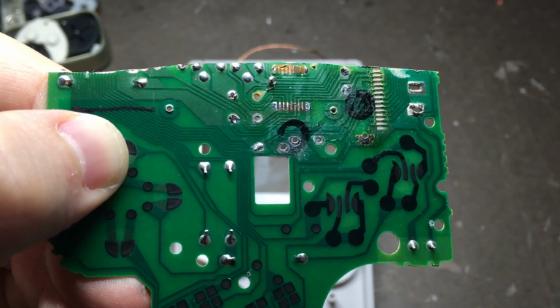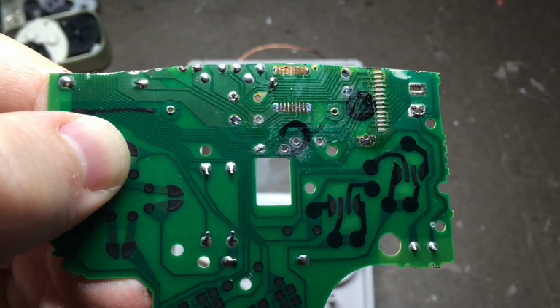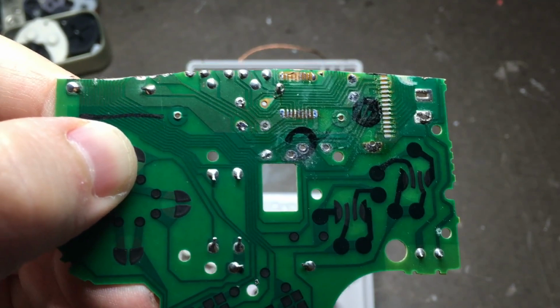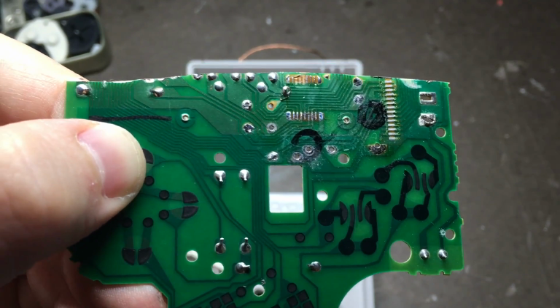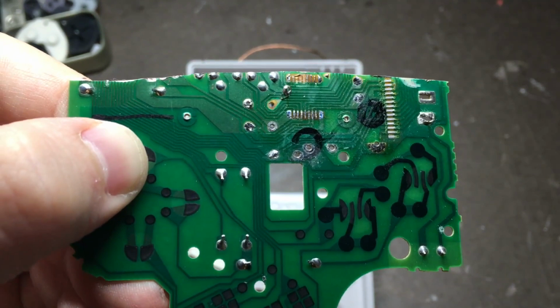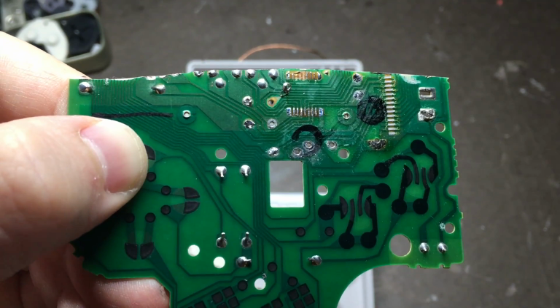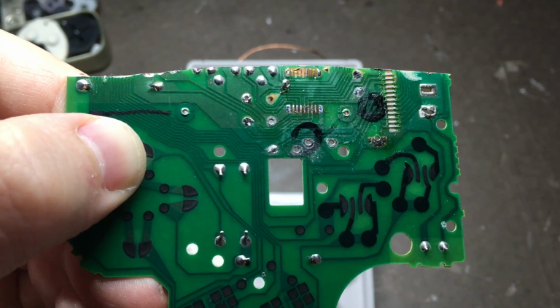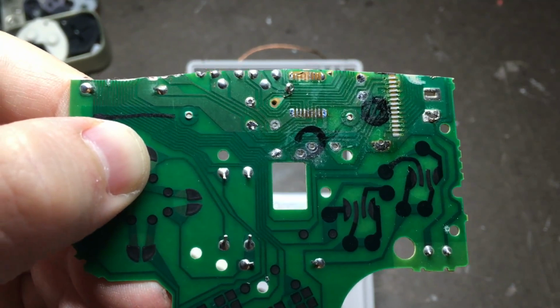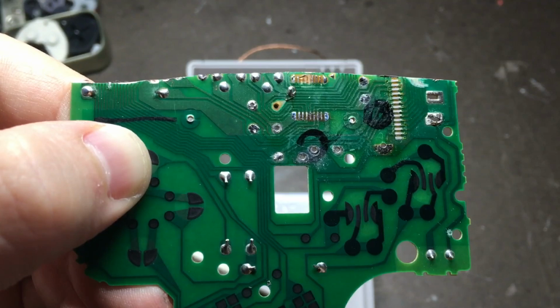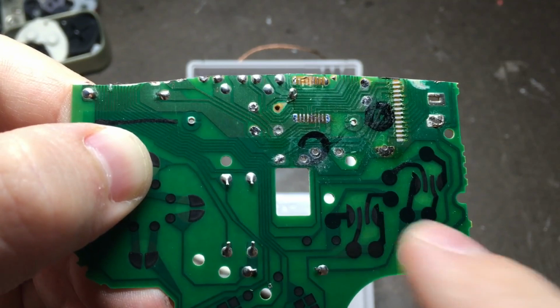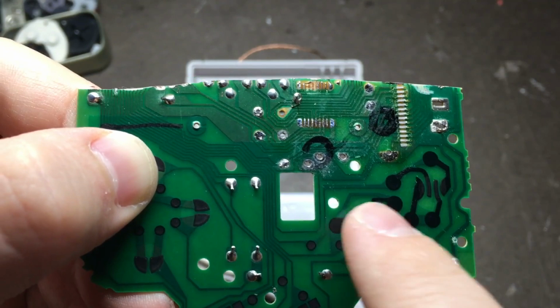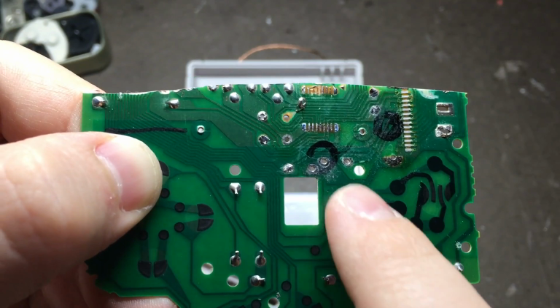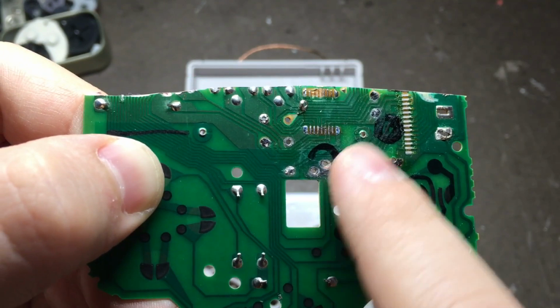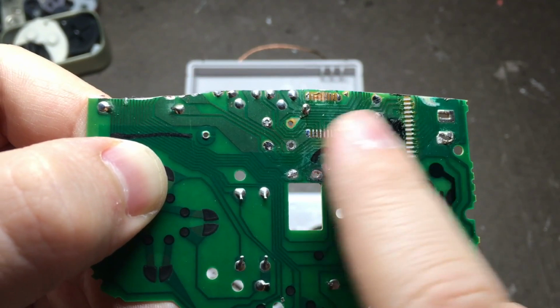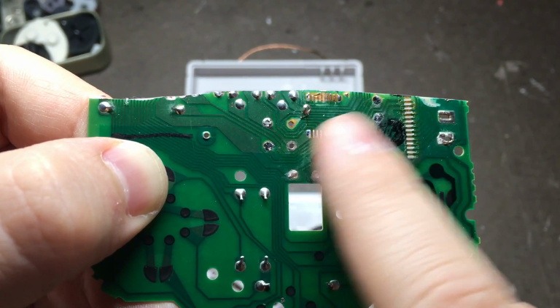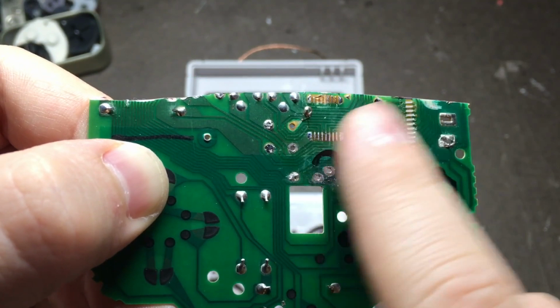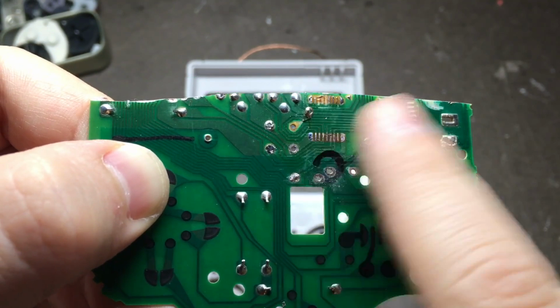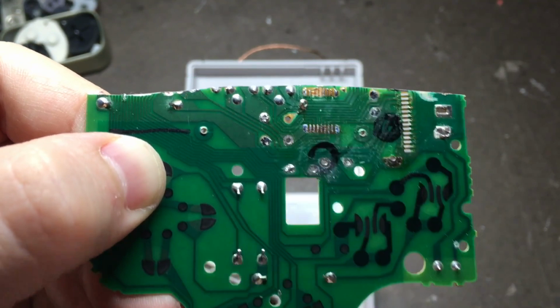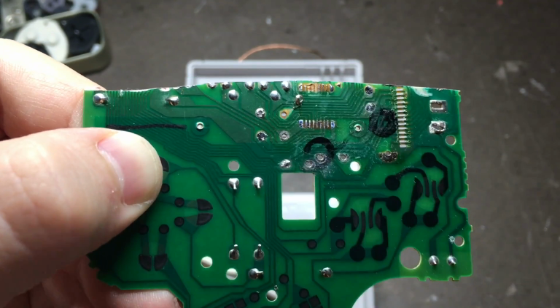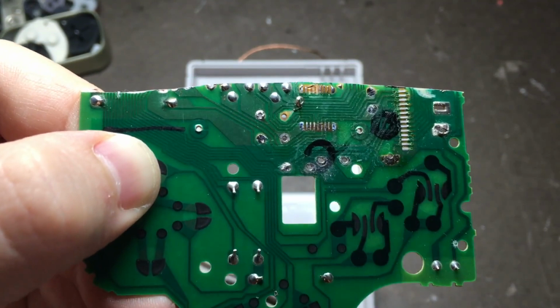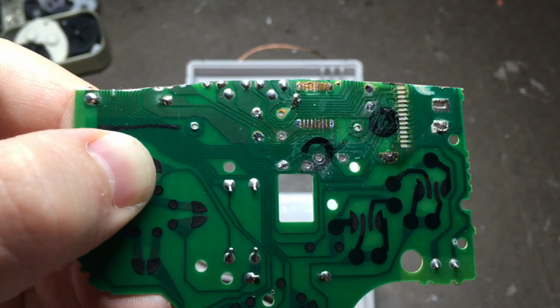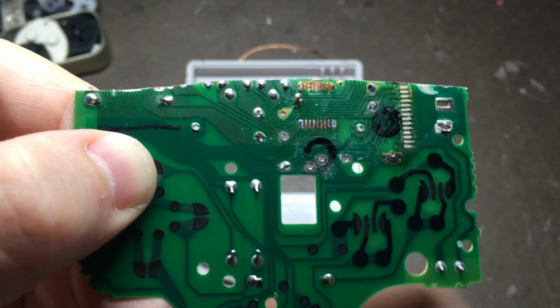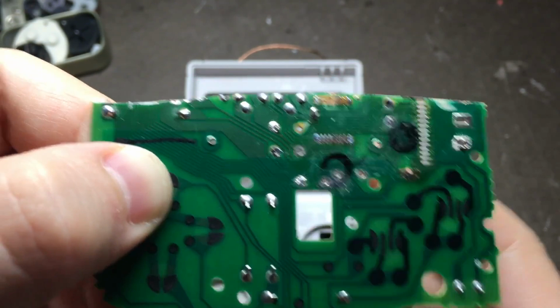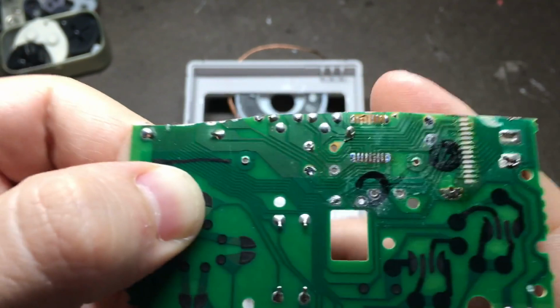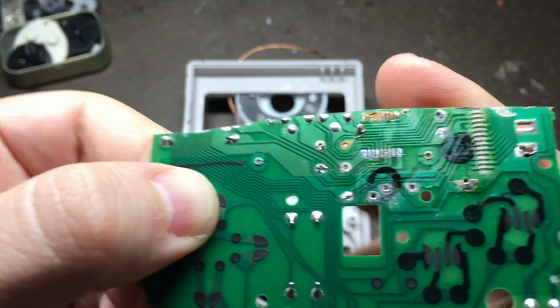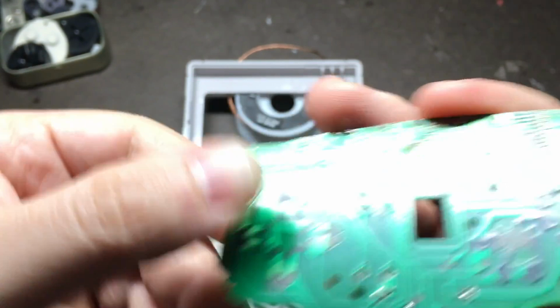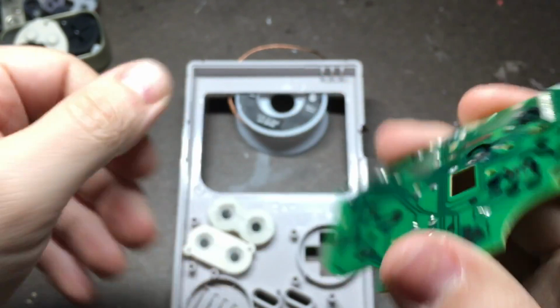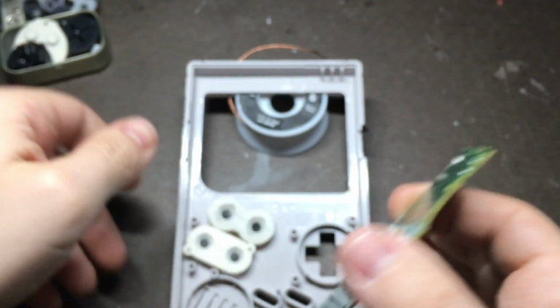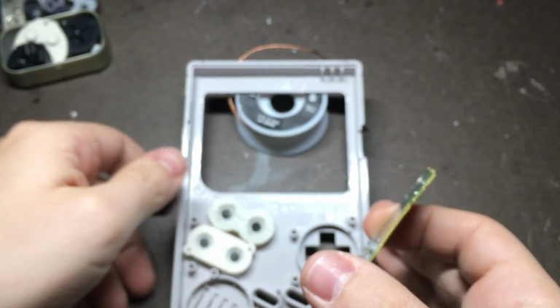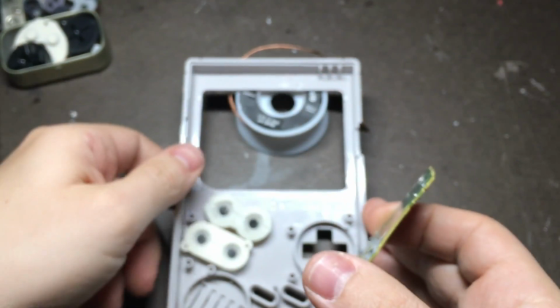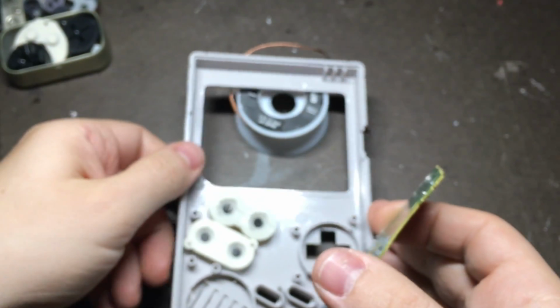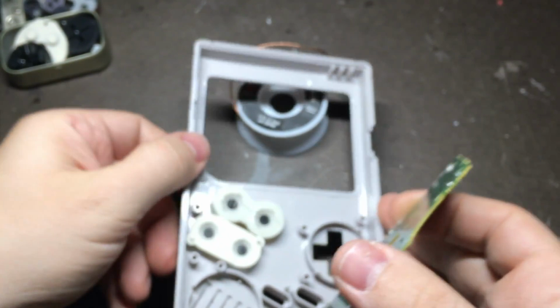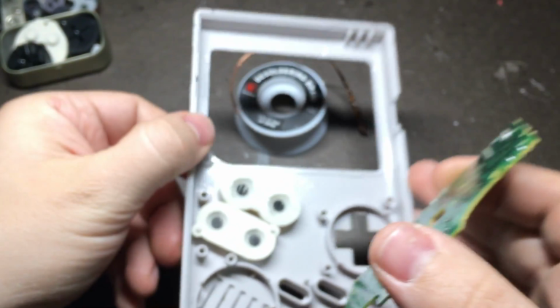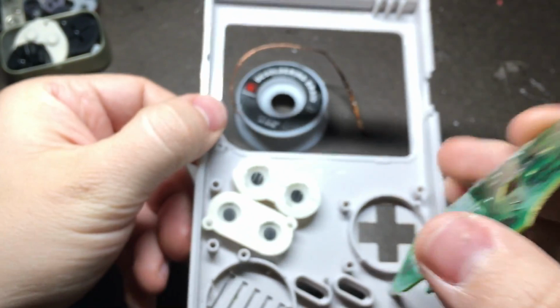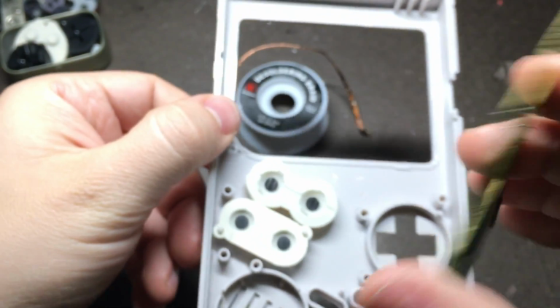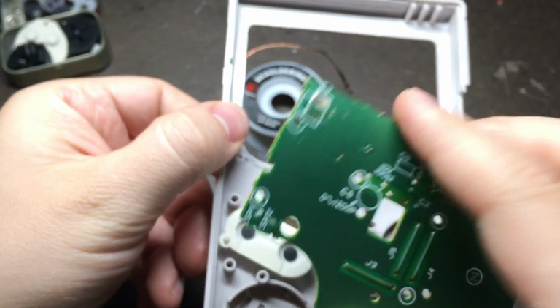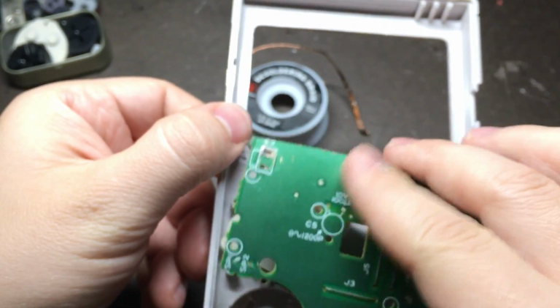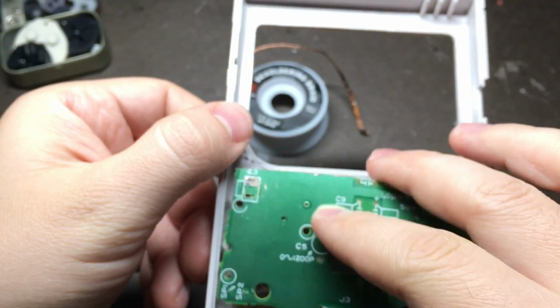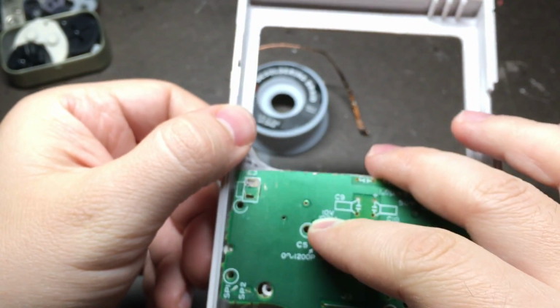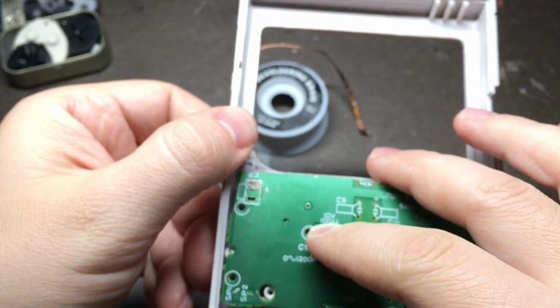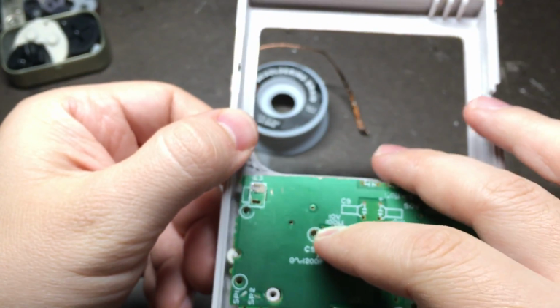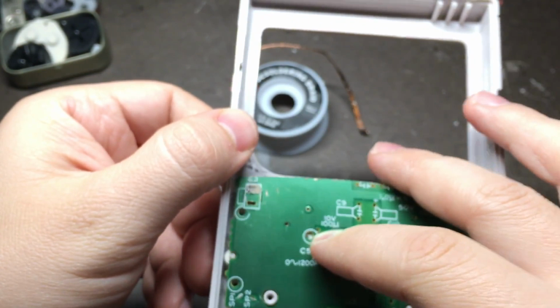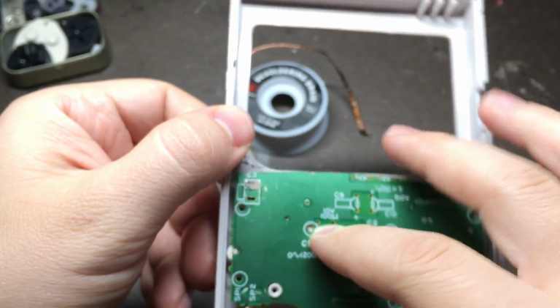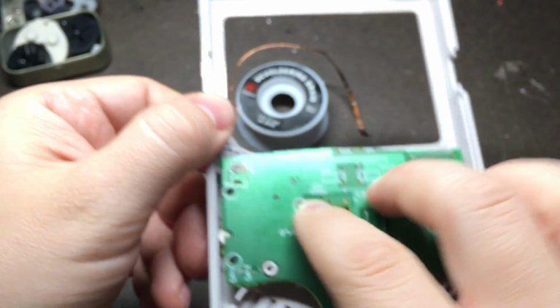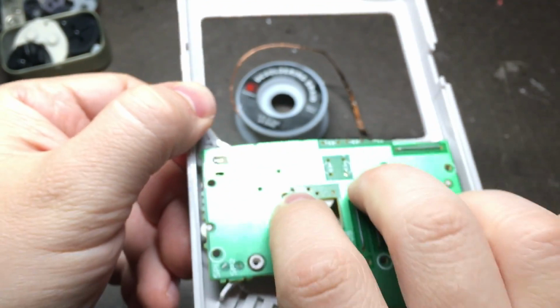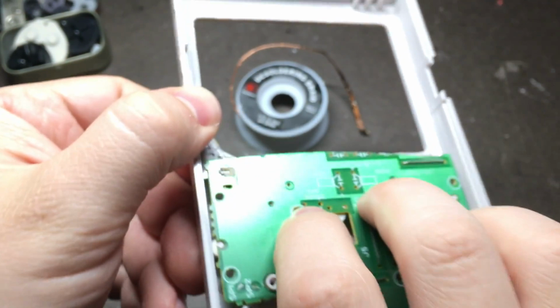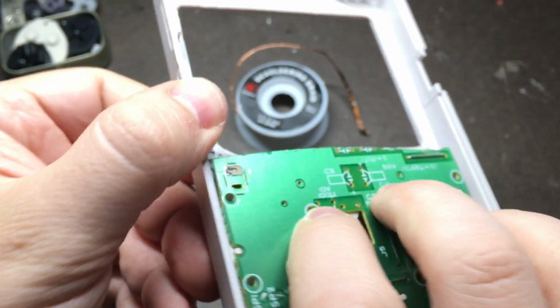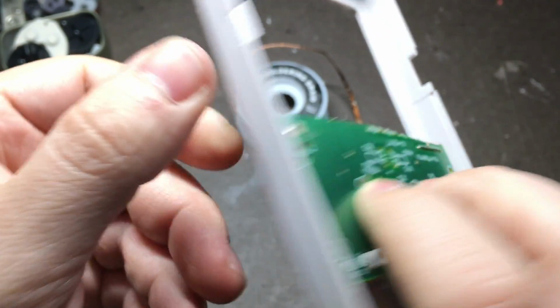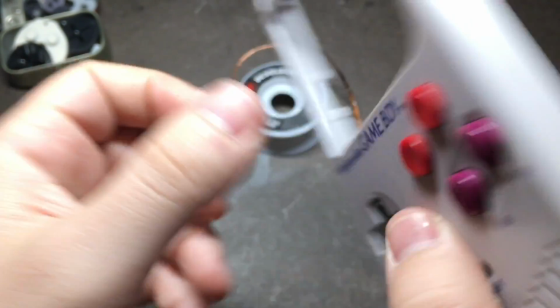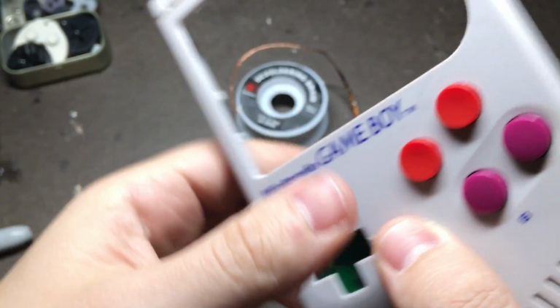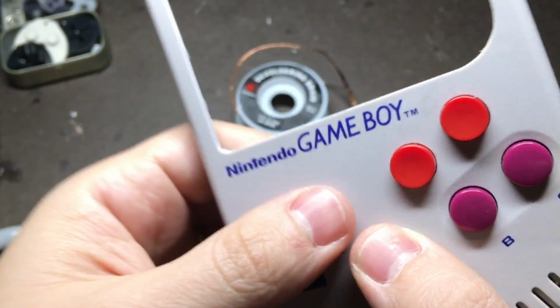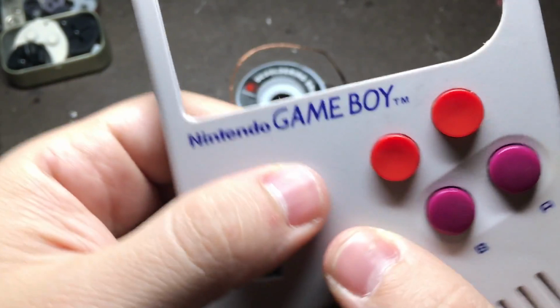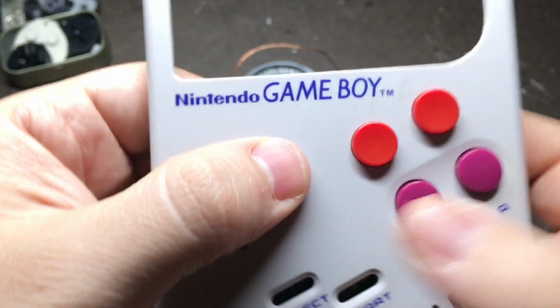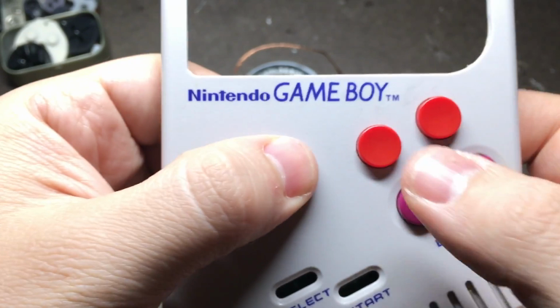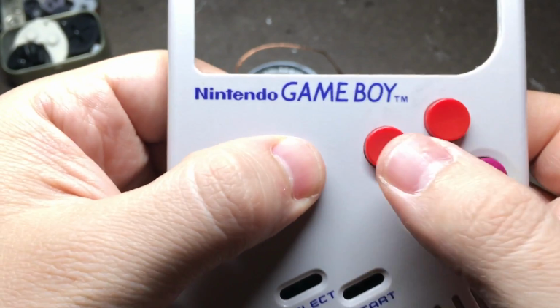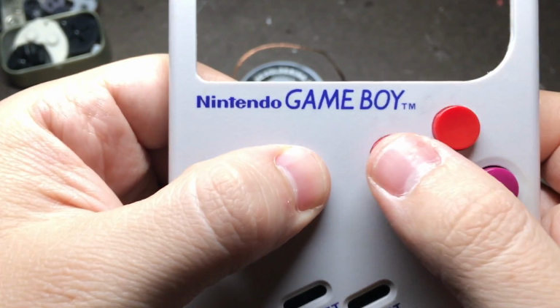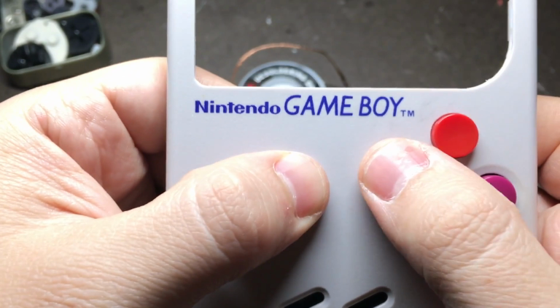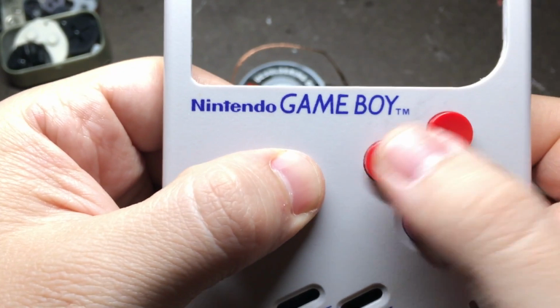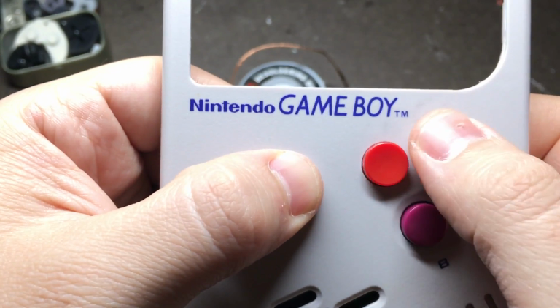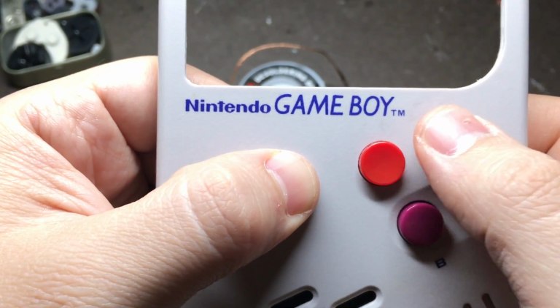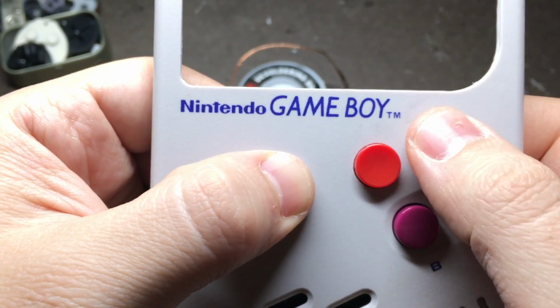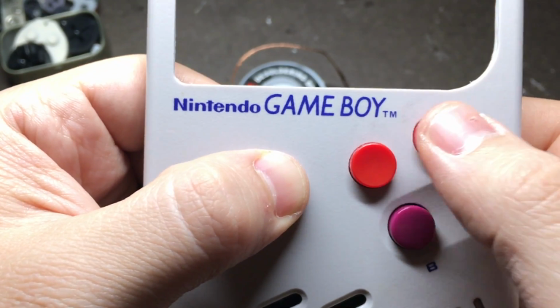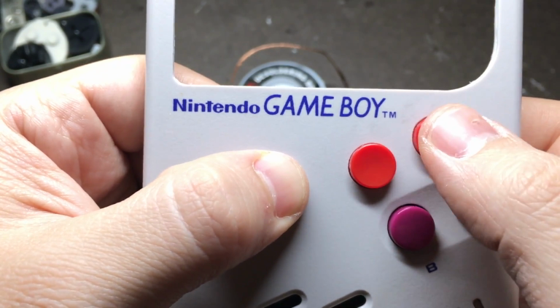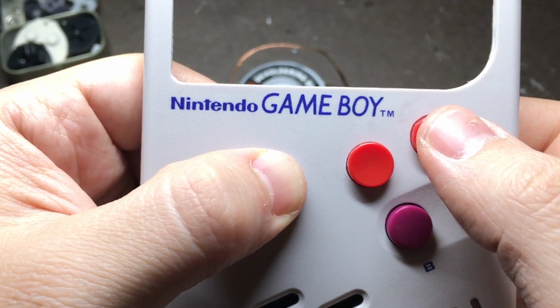Once you think you've got everything cleaned off and it feels smooth enough, go ahead and stick it into the front of the case with all the buttons and make sure that it feels right.